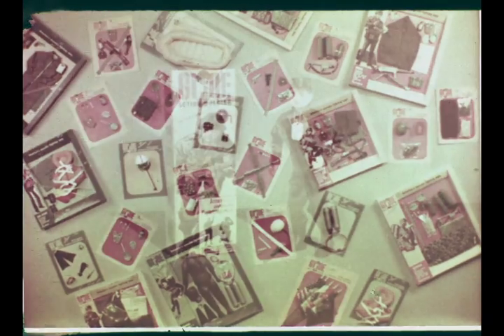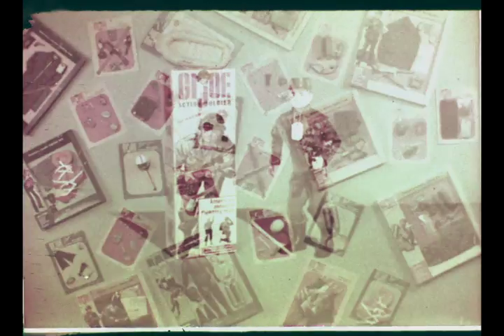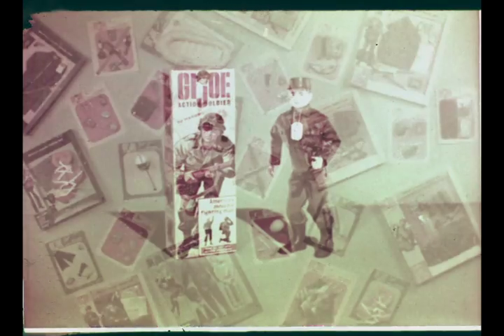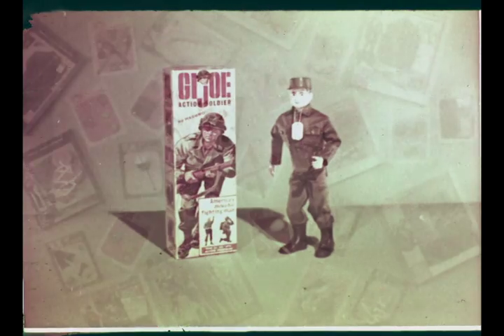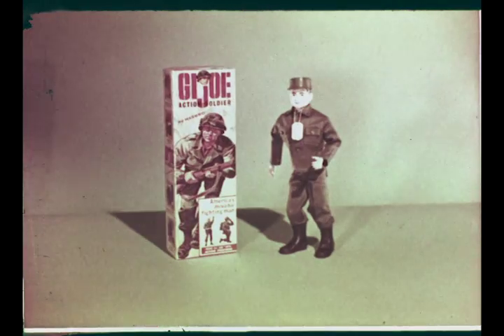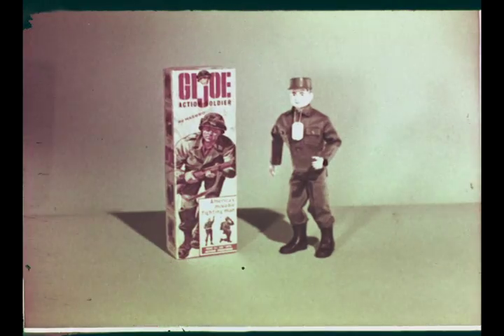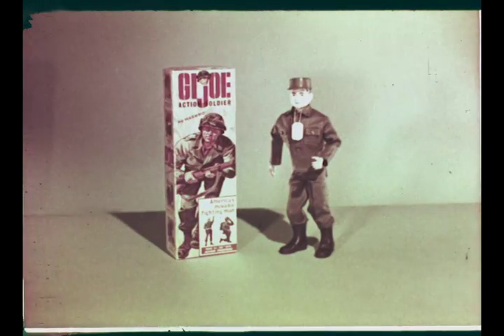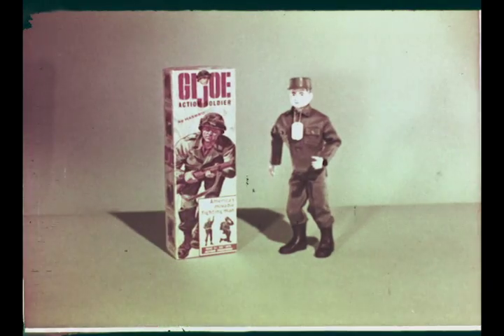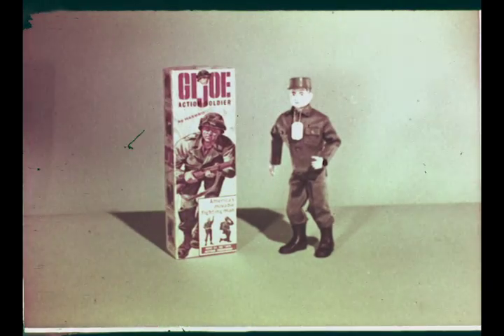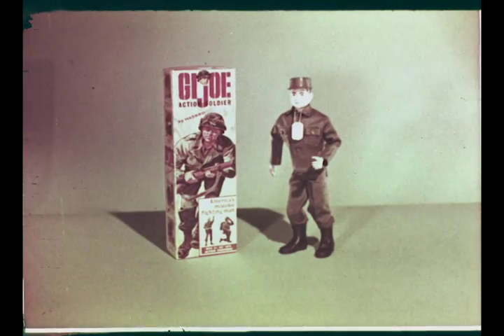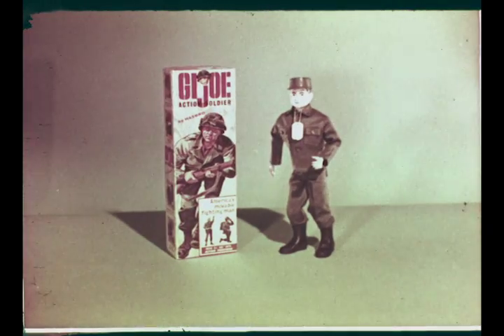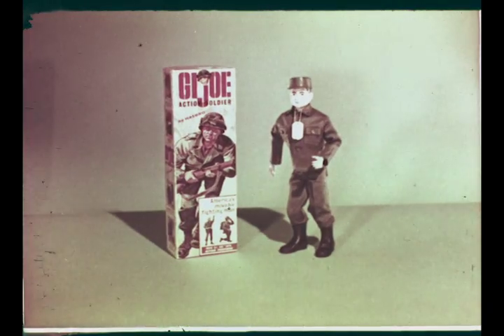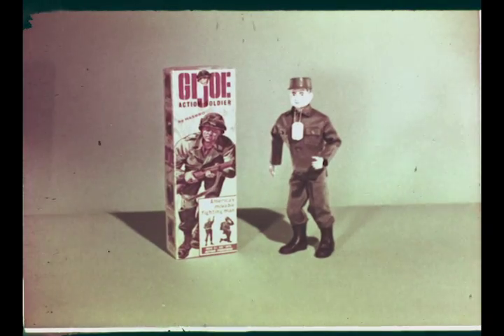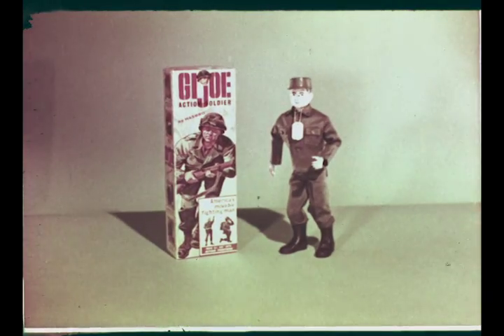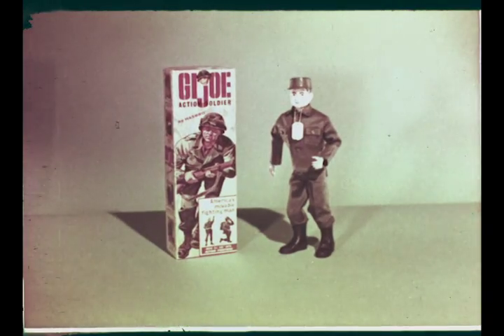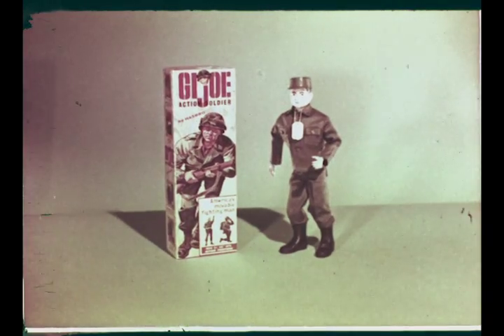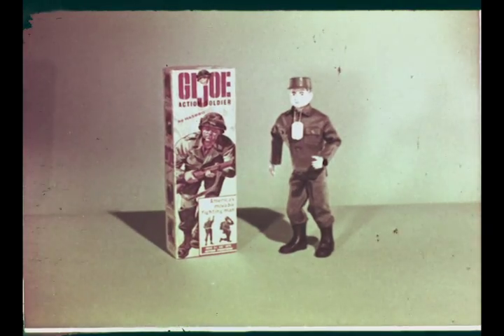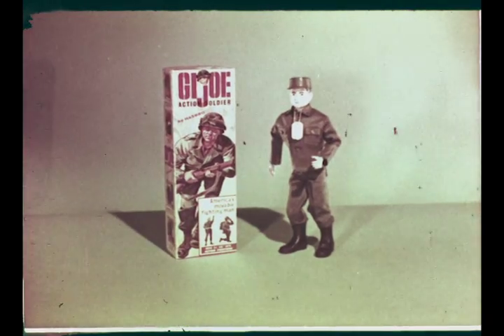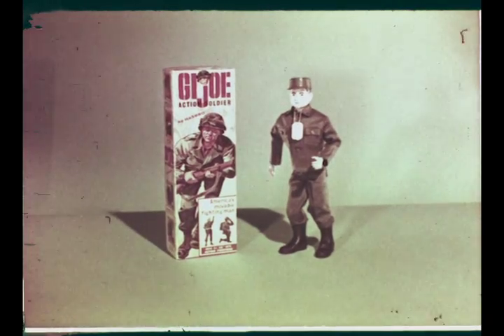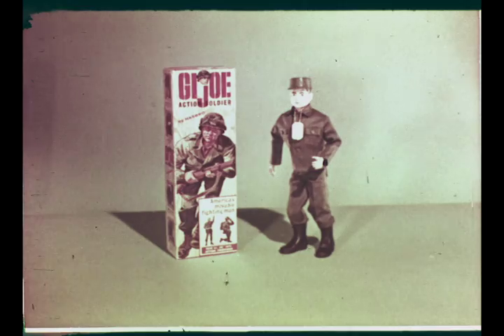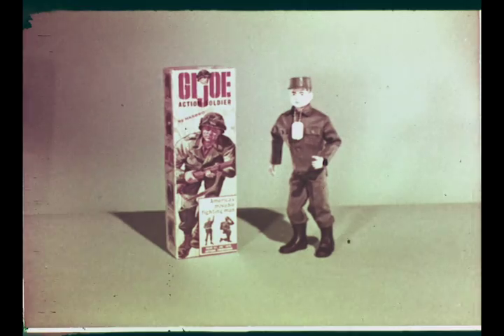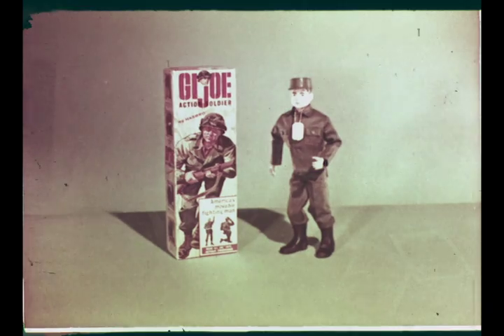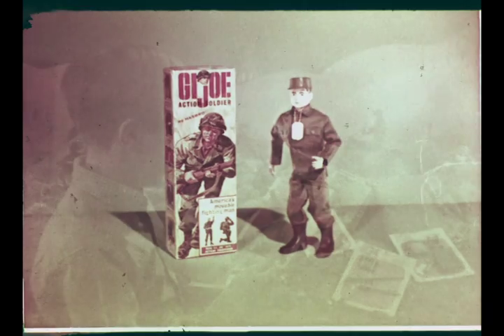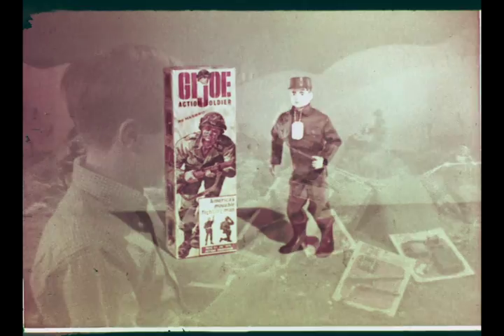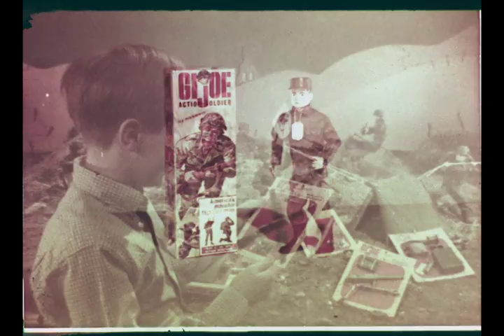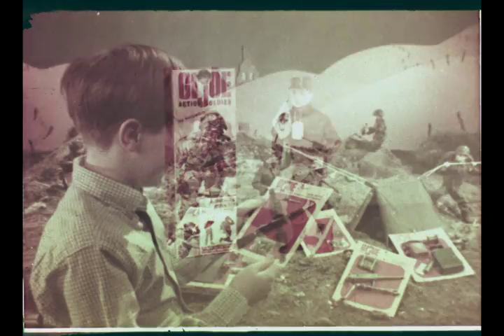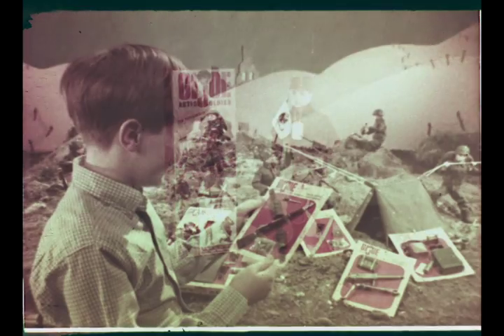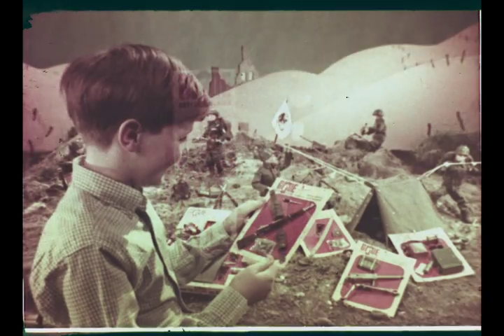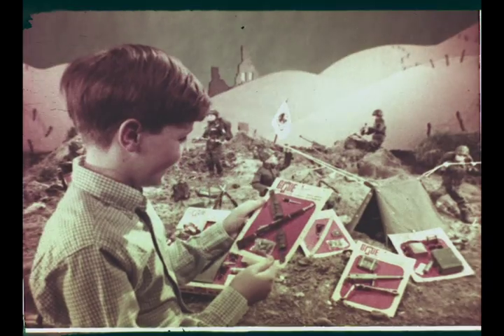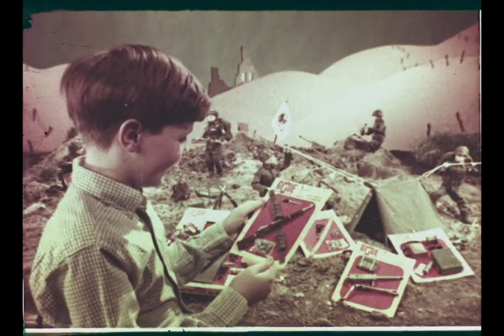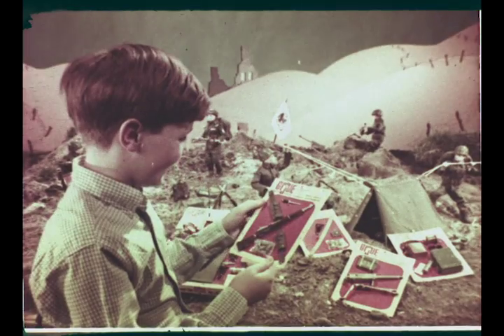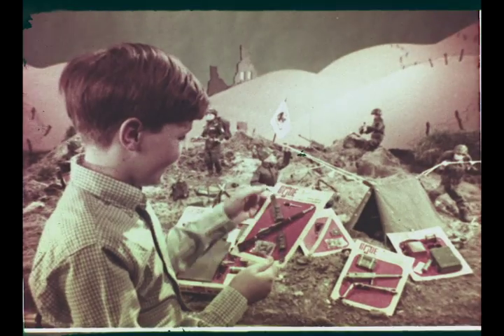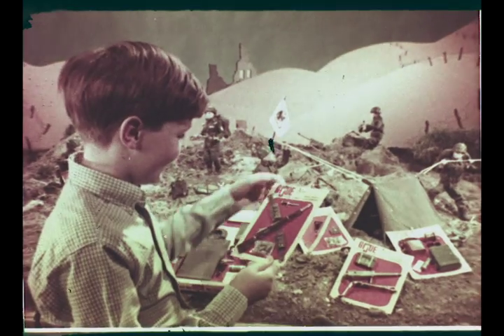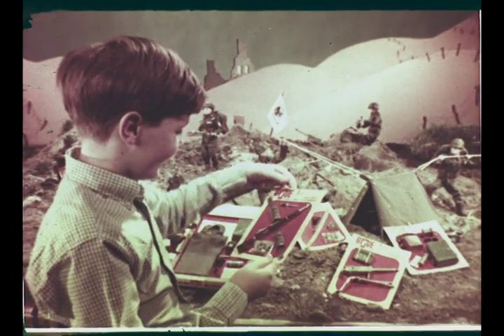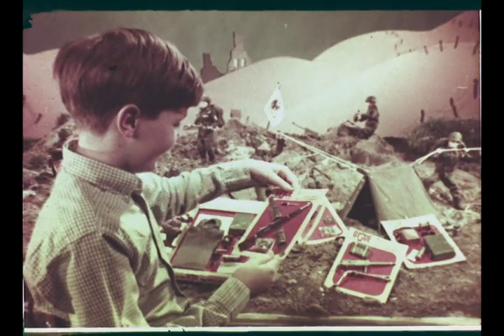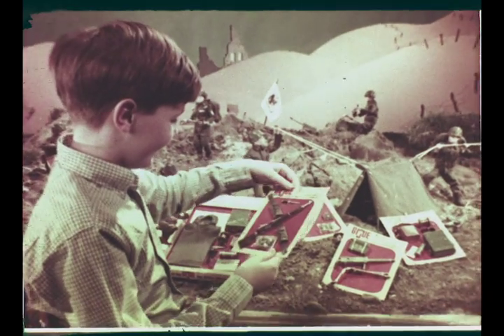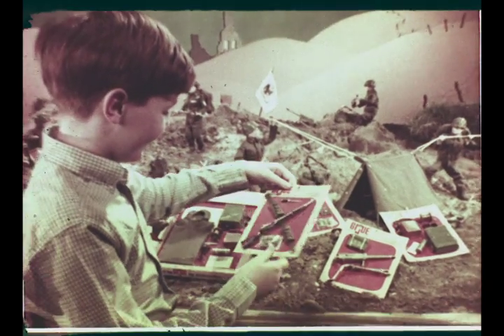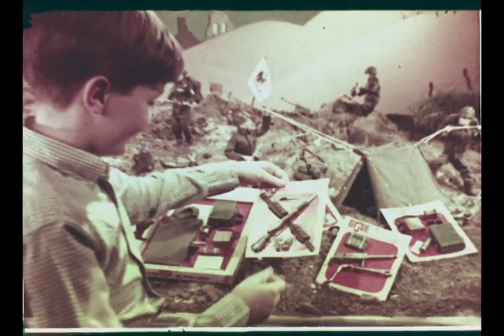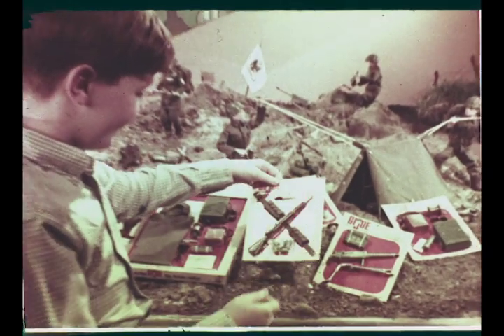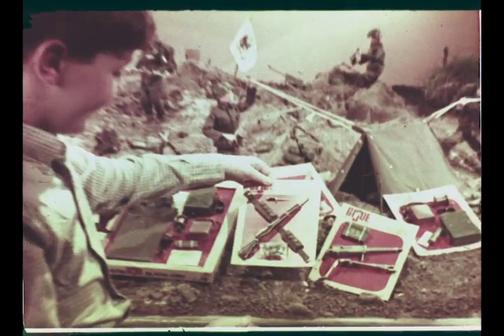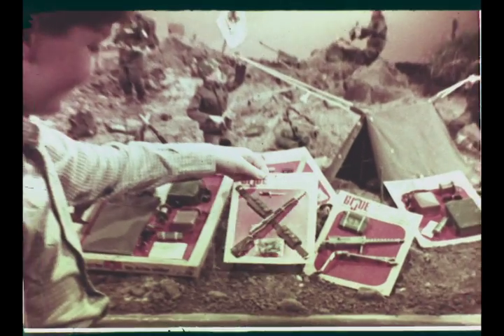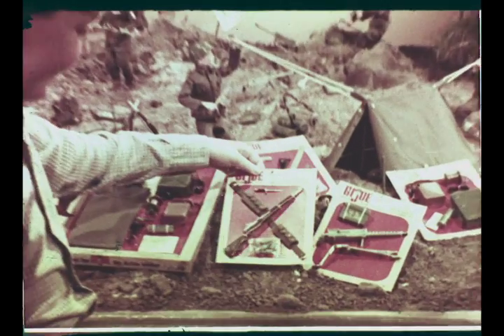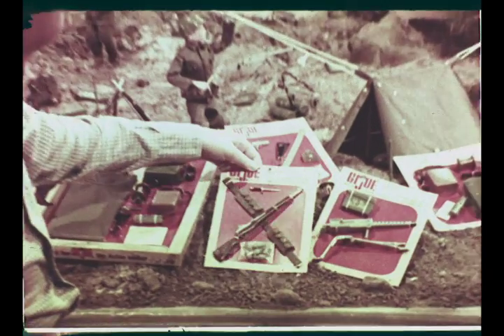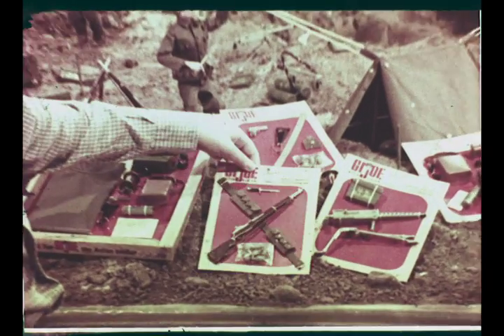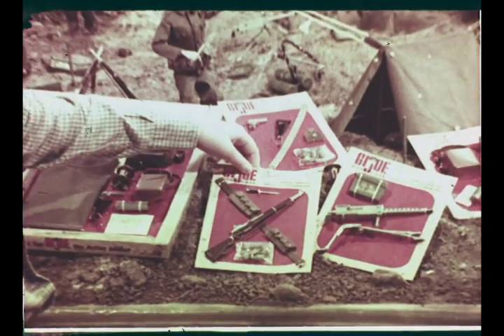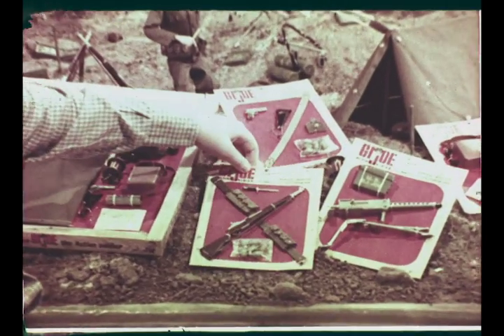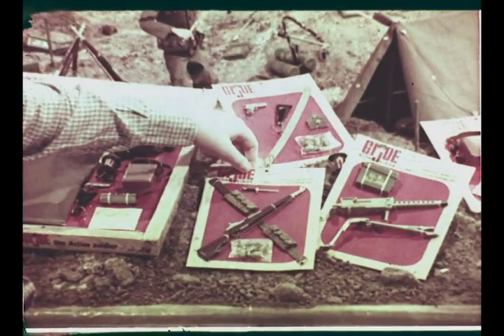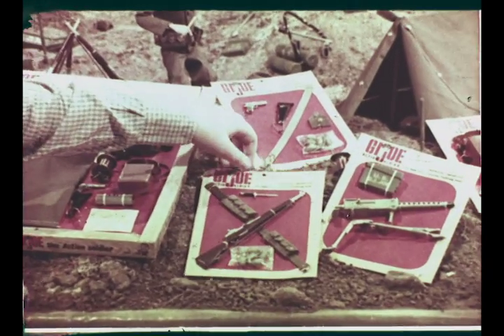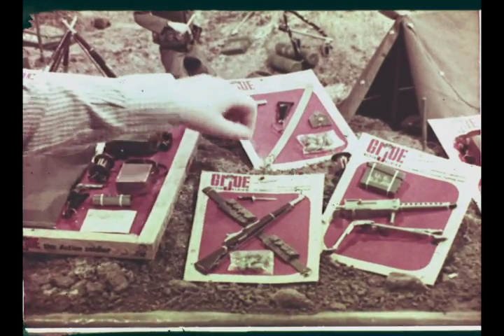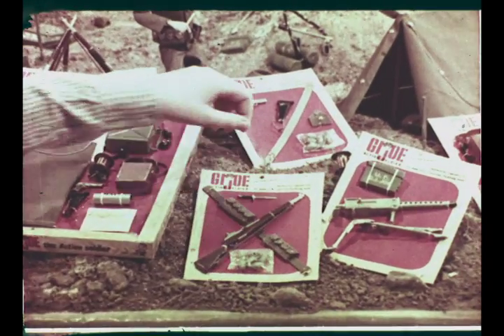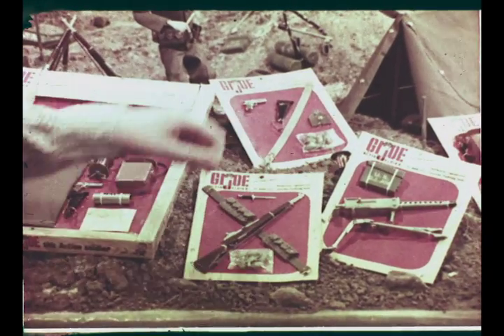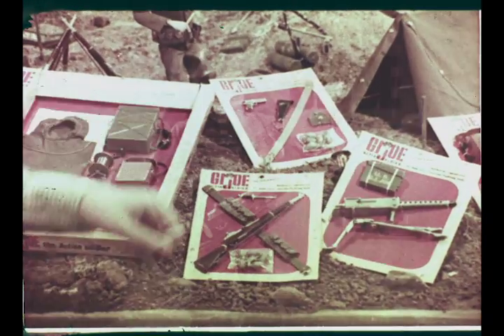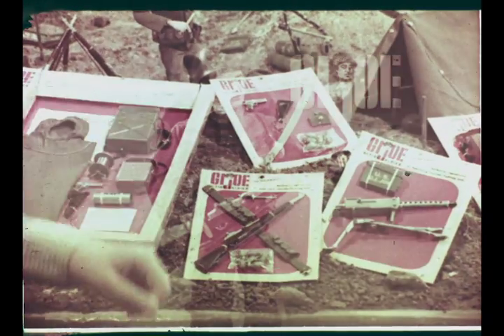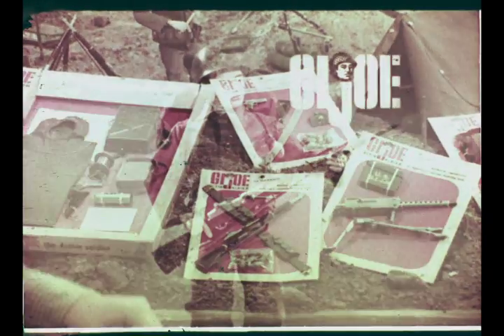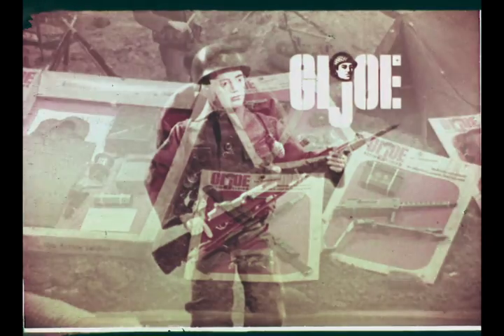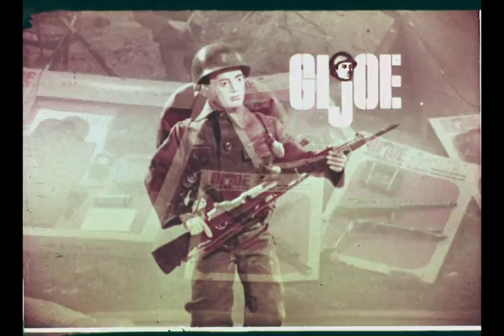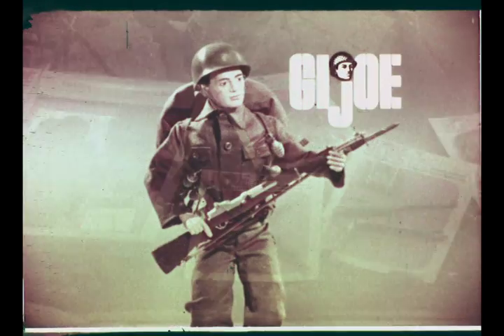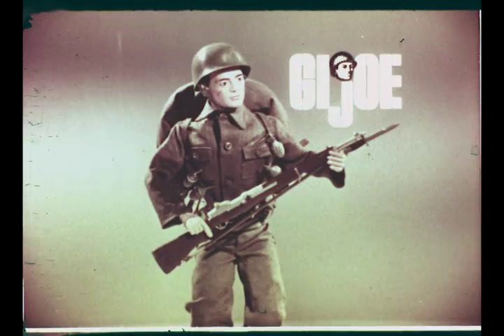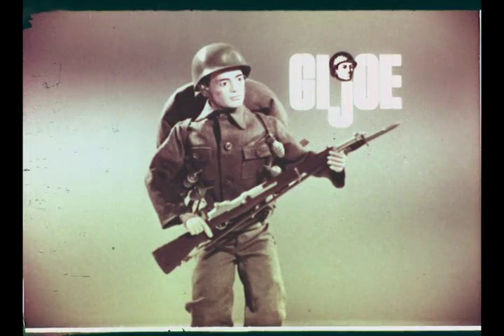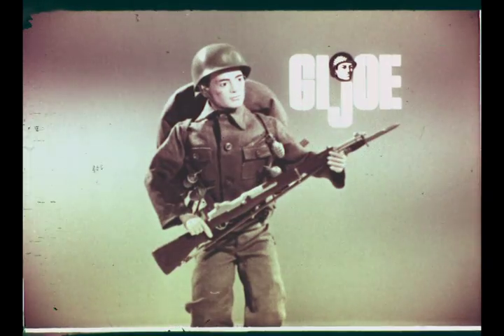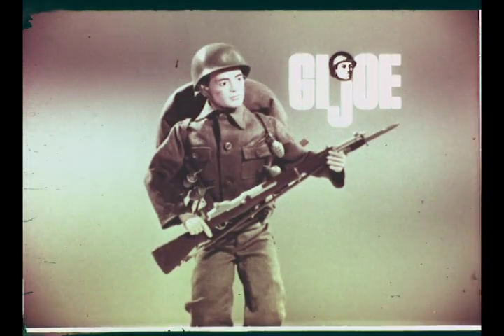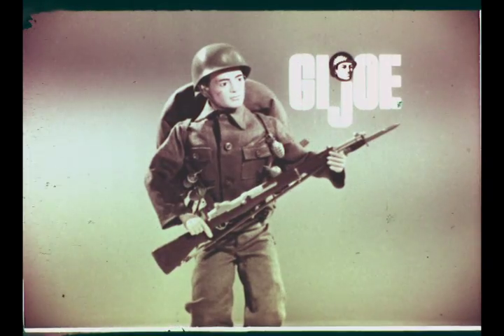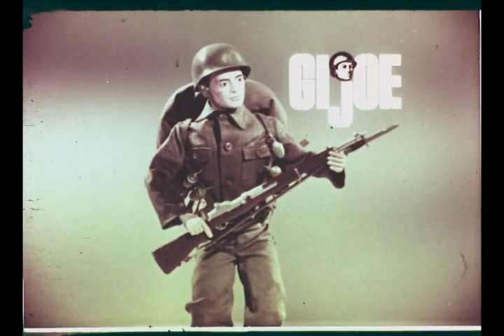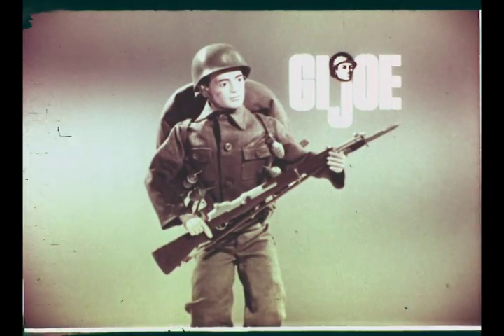Get G.I. Joe in the basic uniform and start collecting your G.I. Joe equipment today. It's a Hasbro toy.